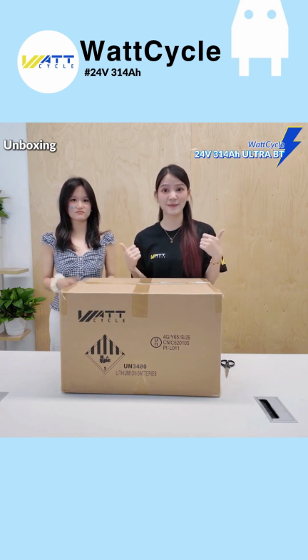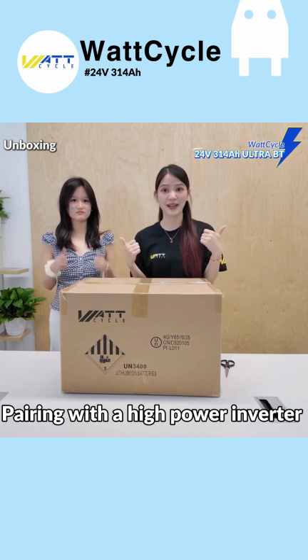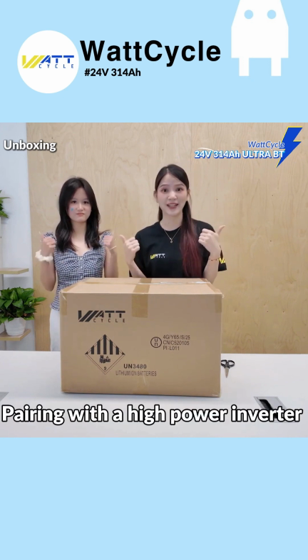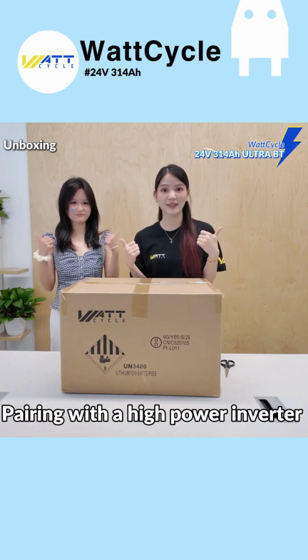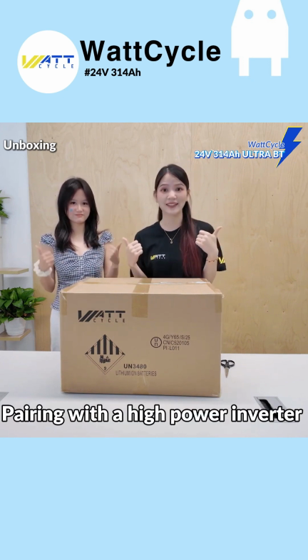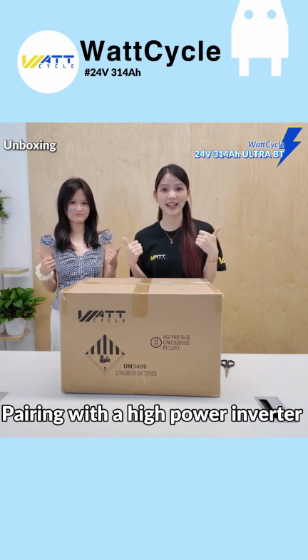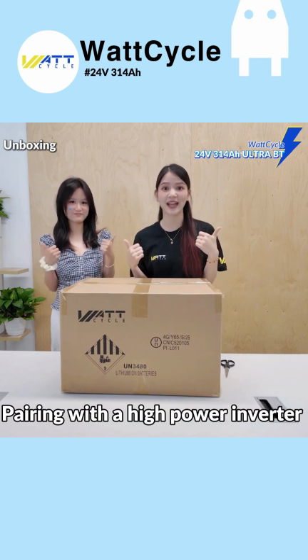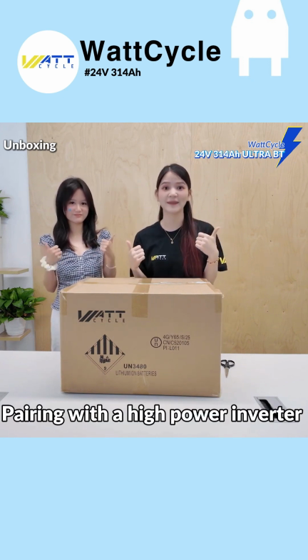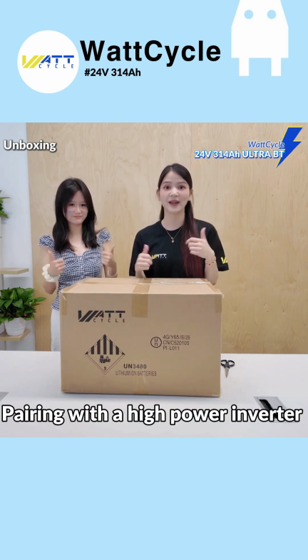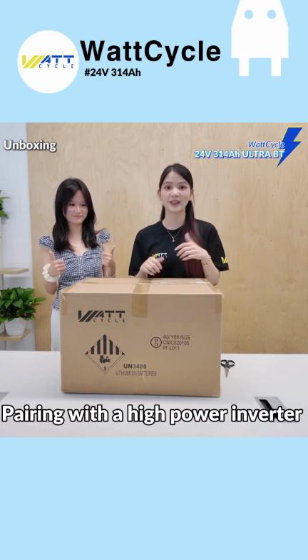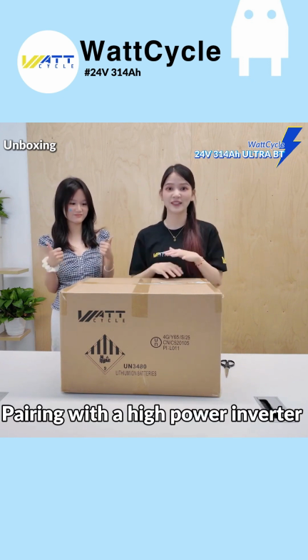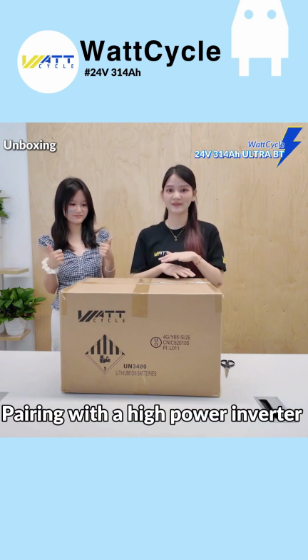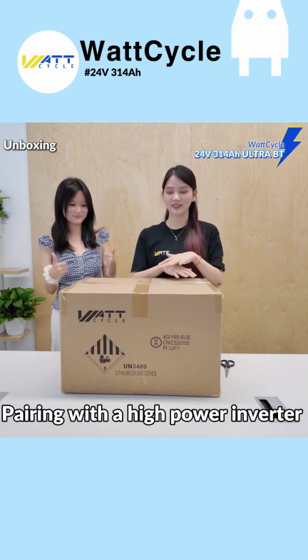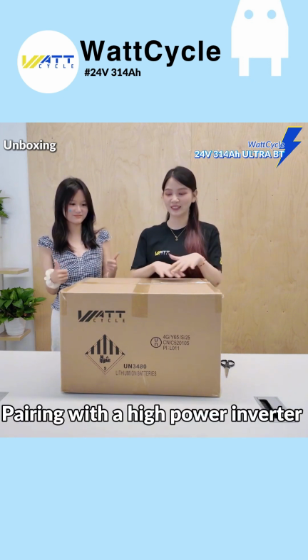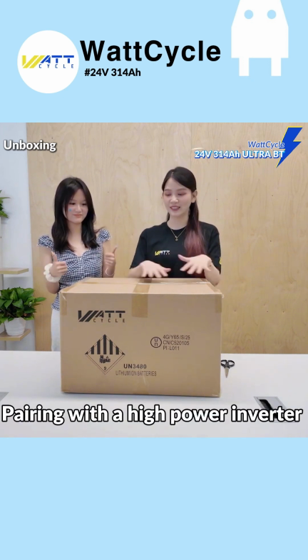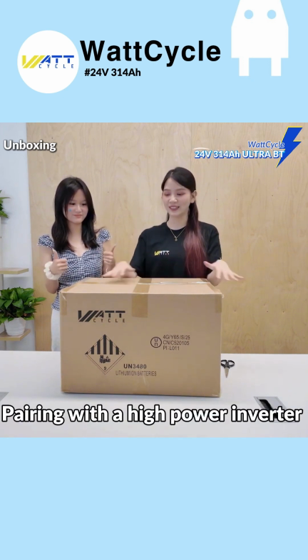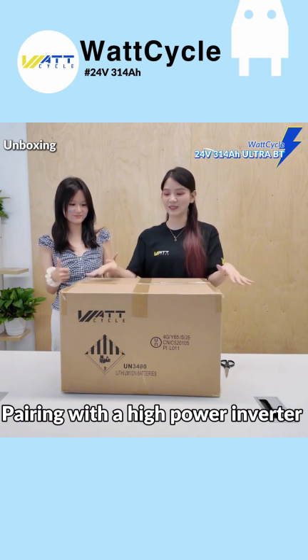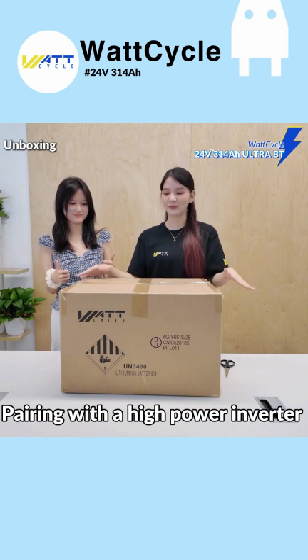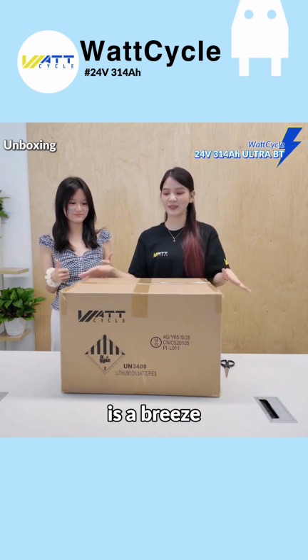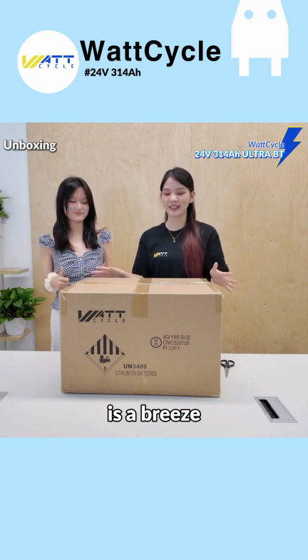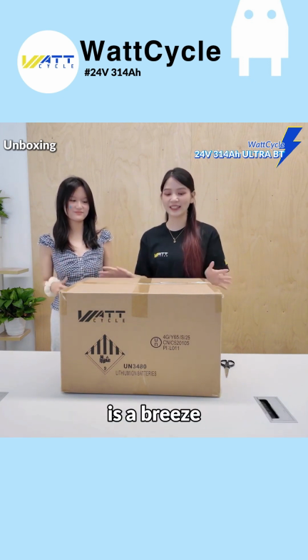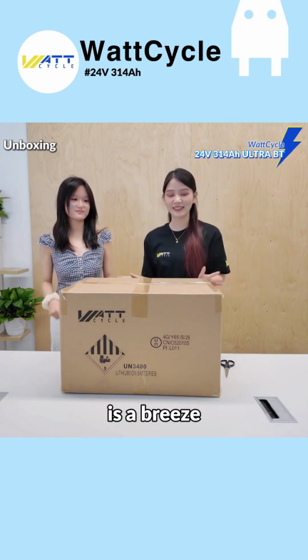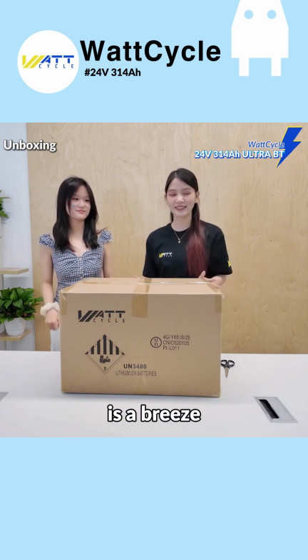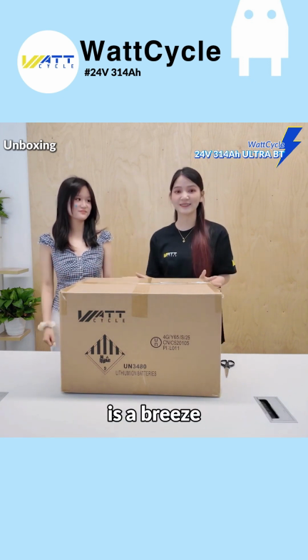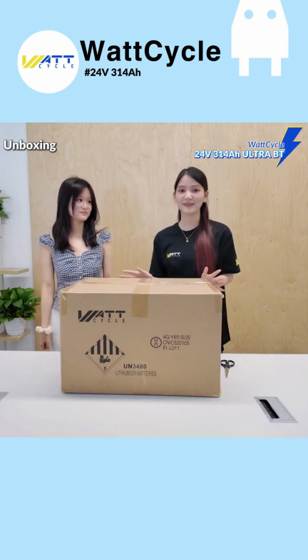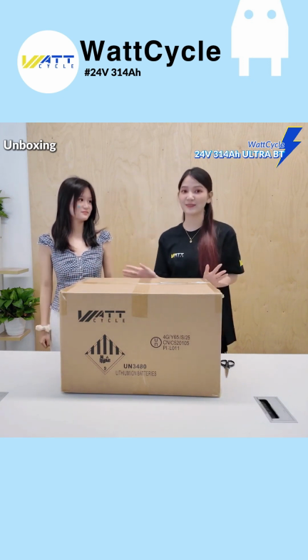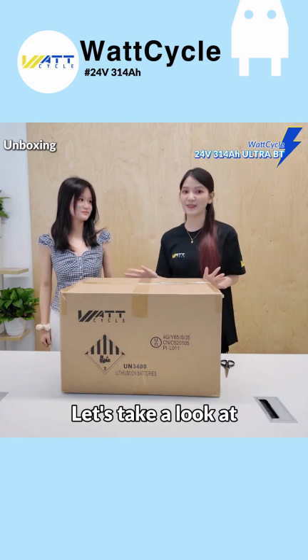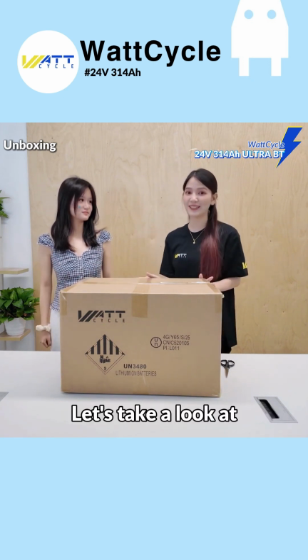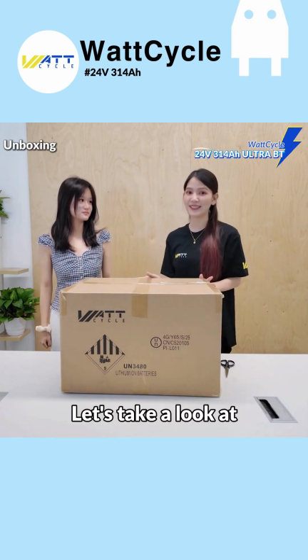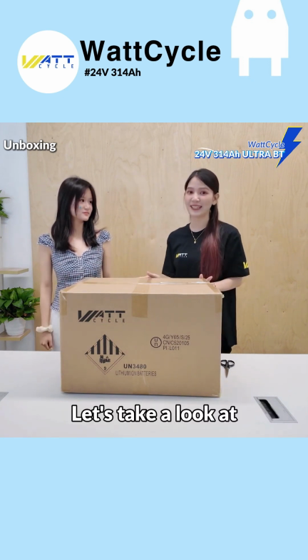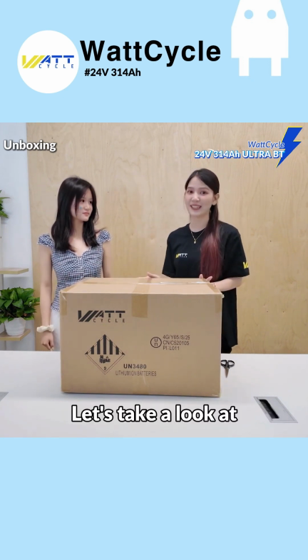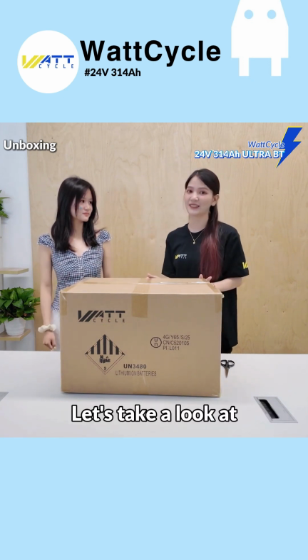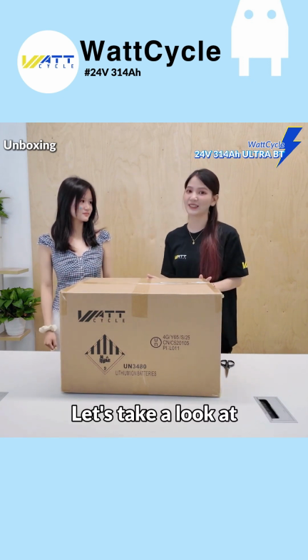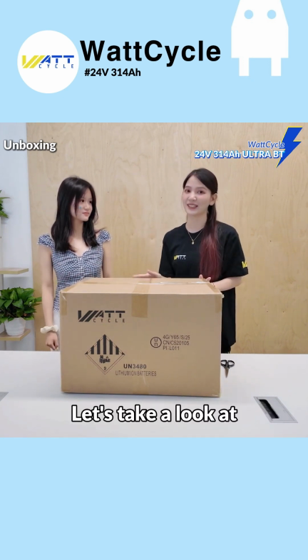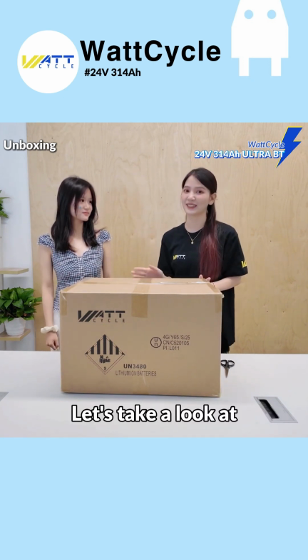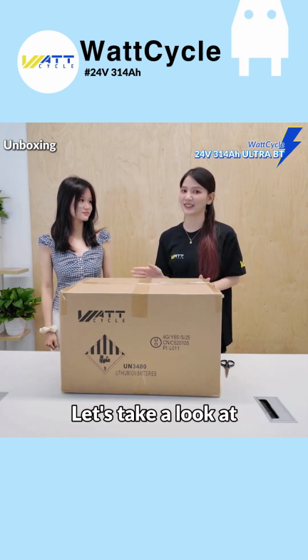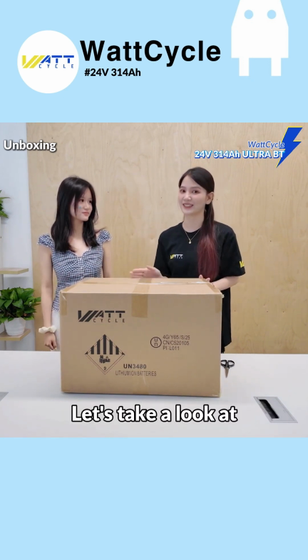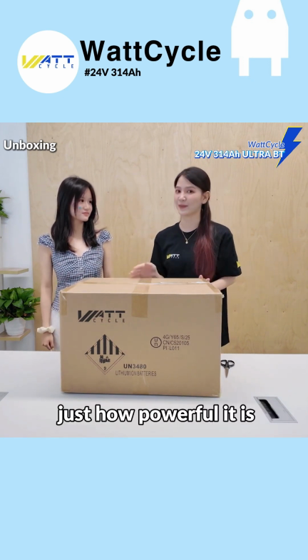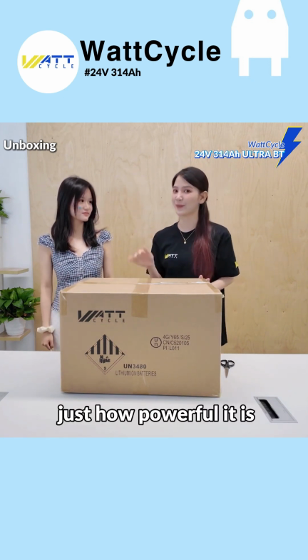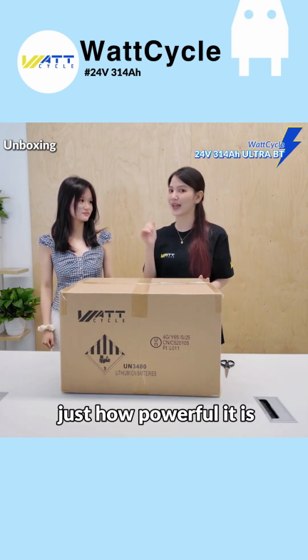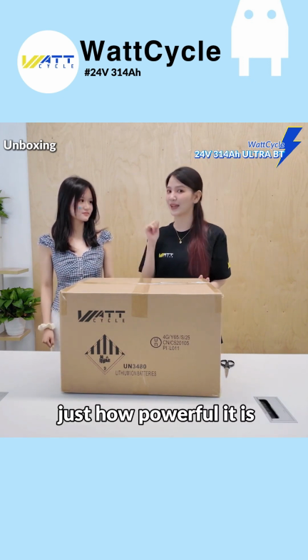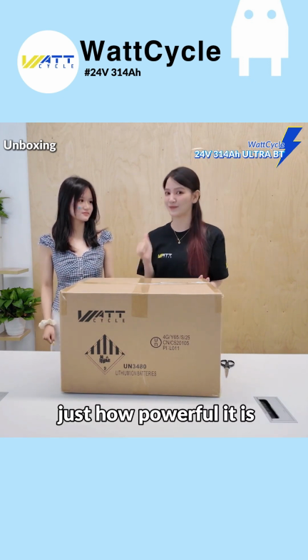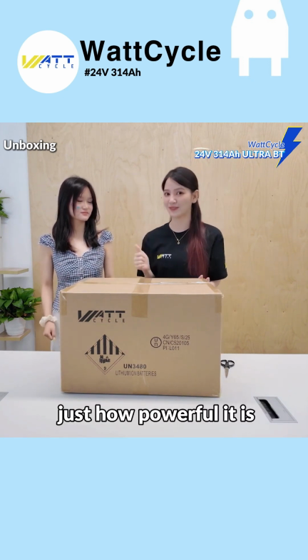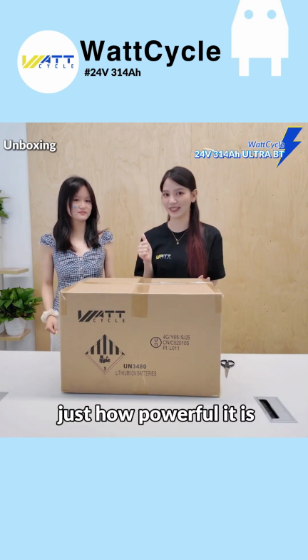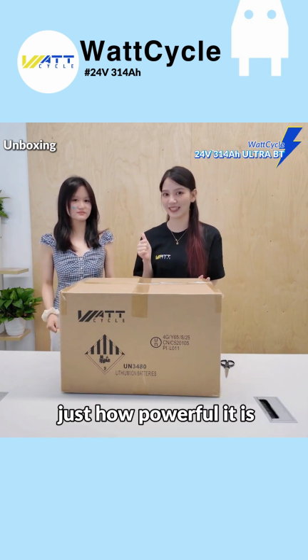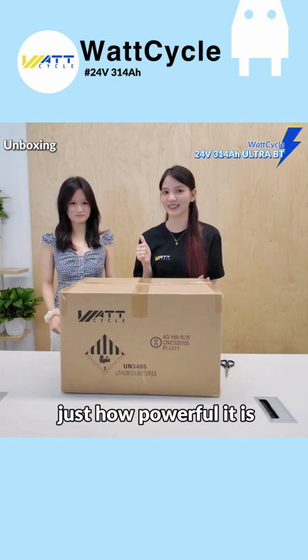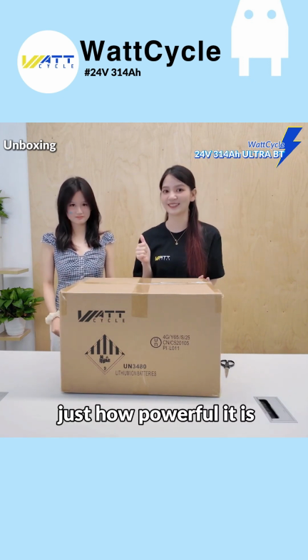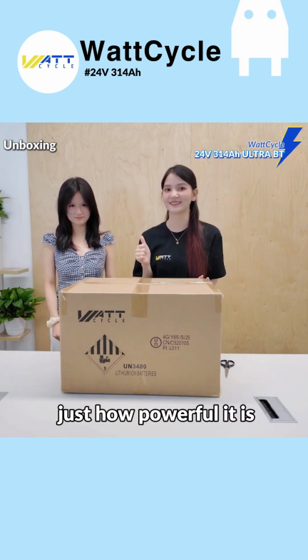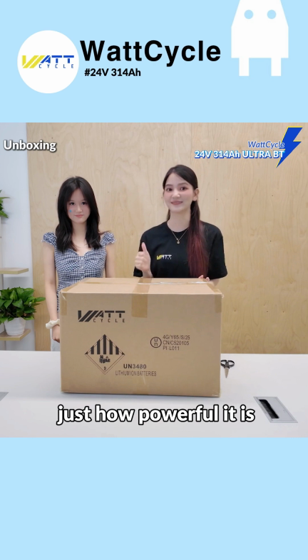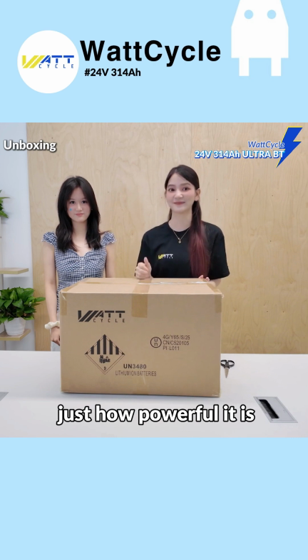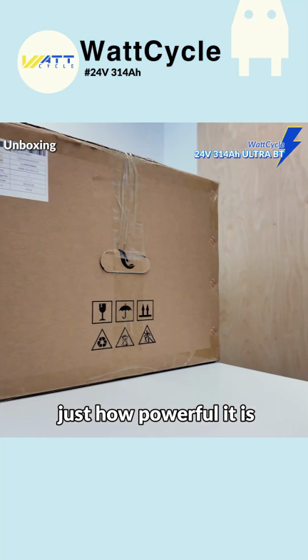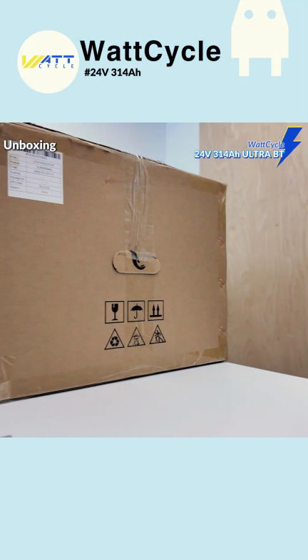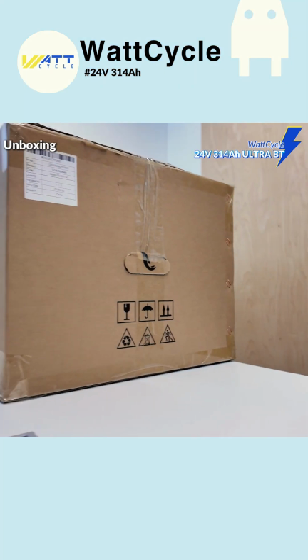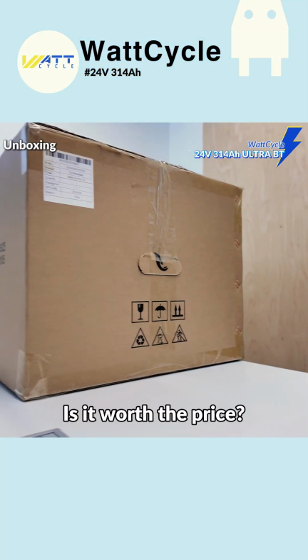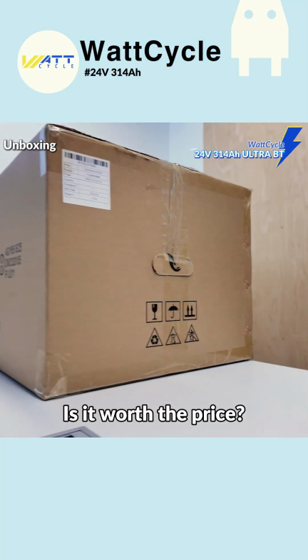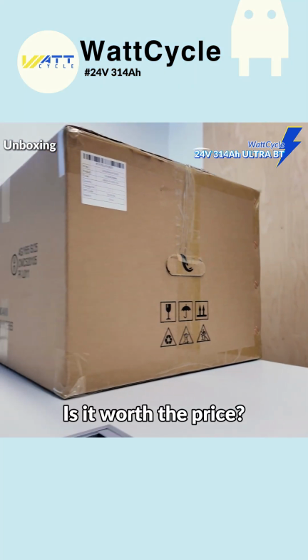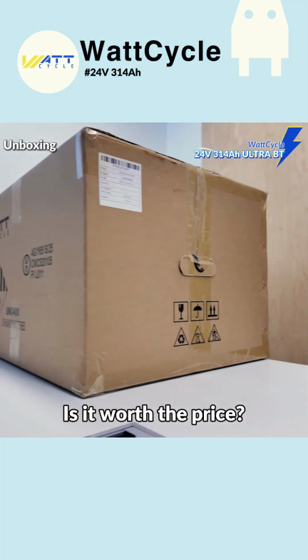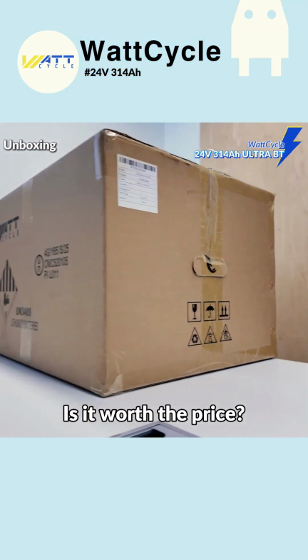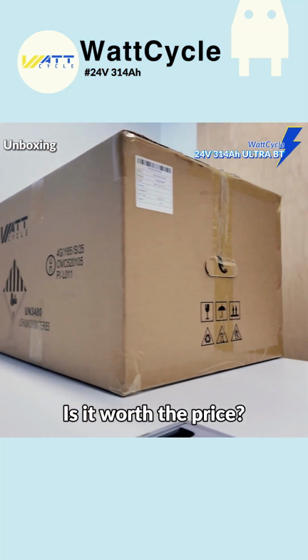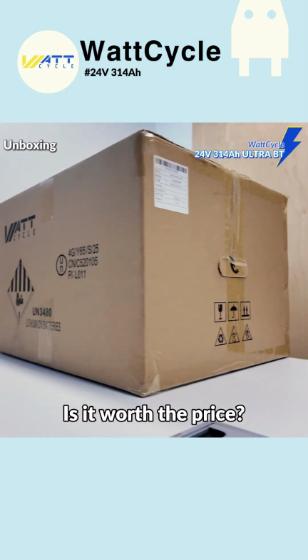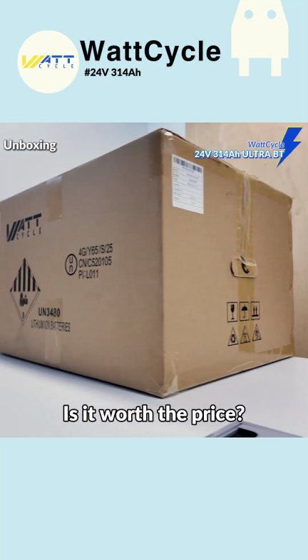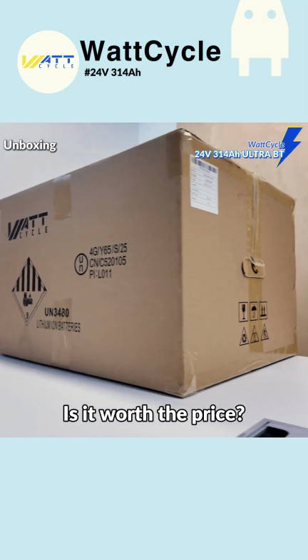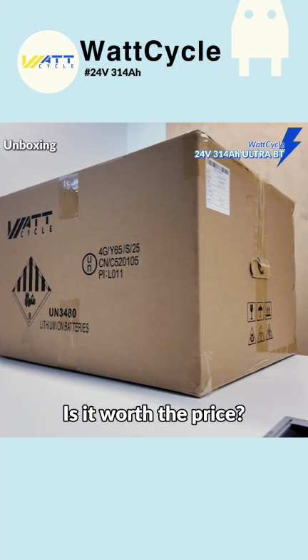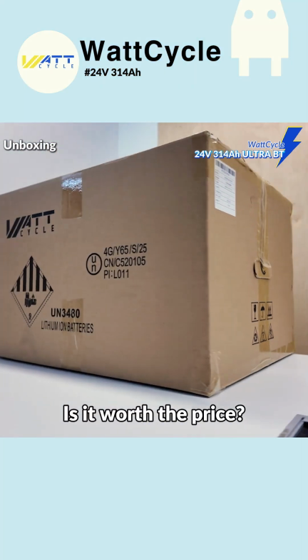Pairing with a high-power inverter is a breeze. Let's take a look at just how powerful it is — is it worth the price?